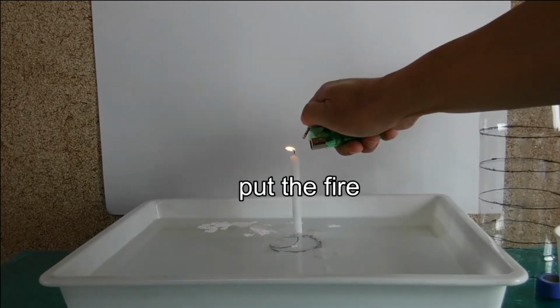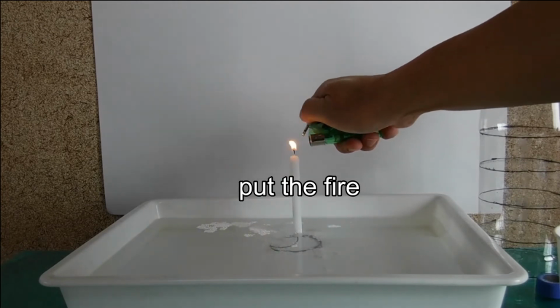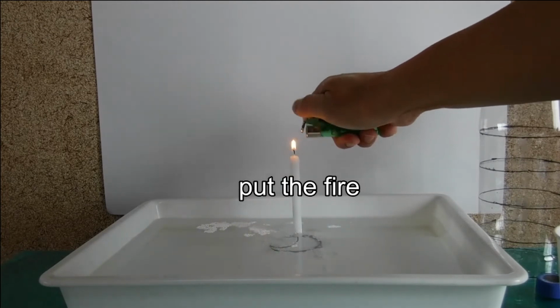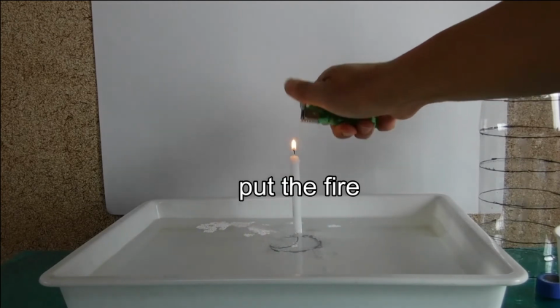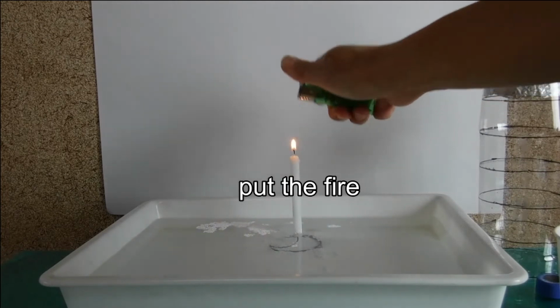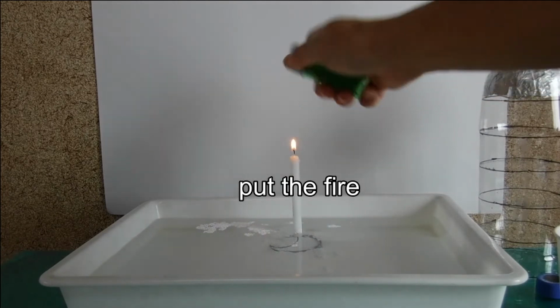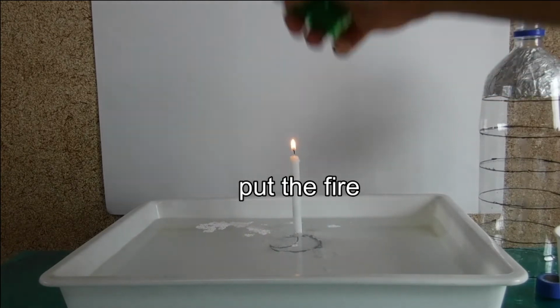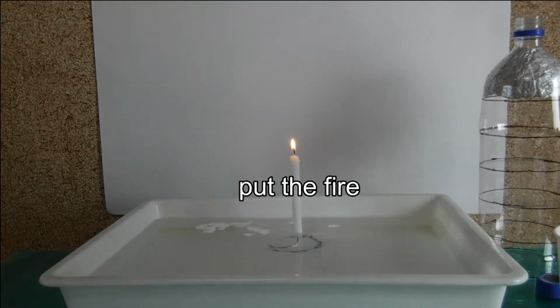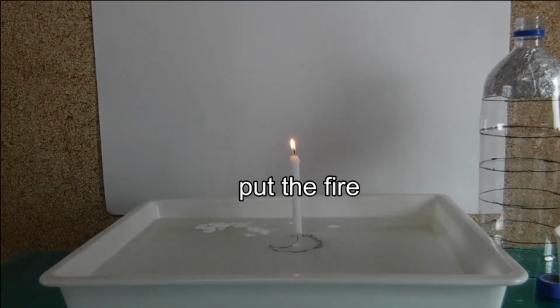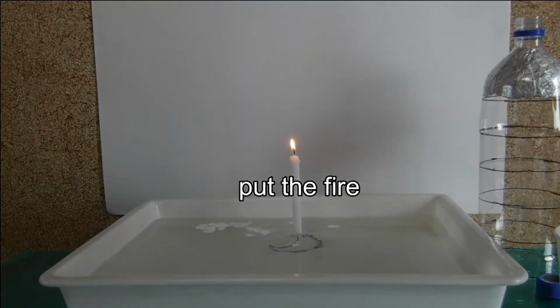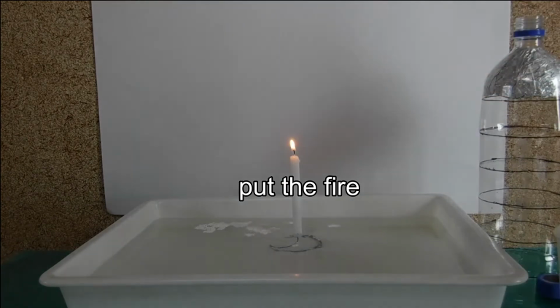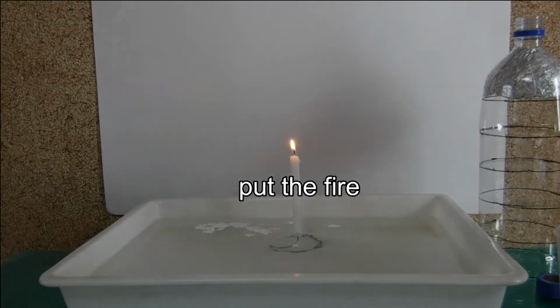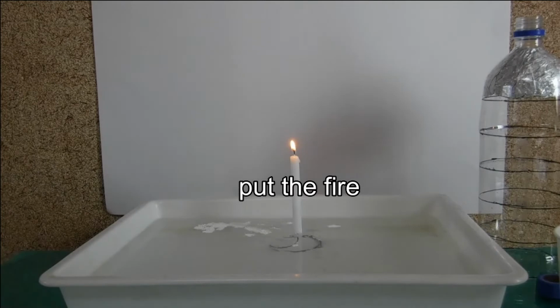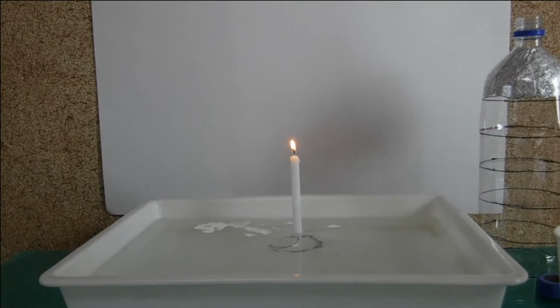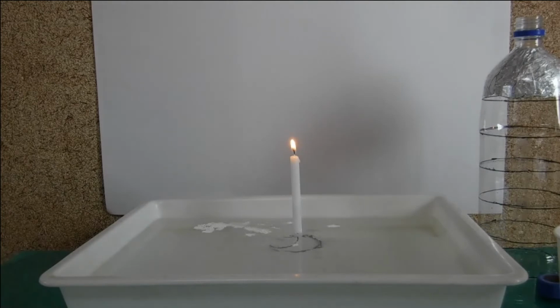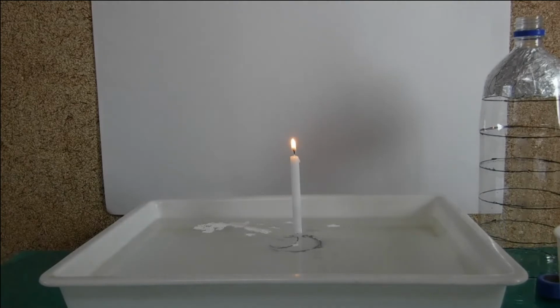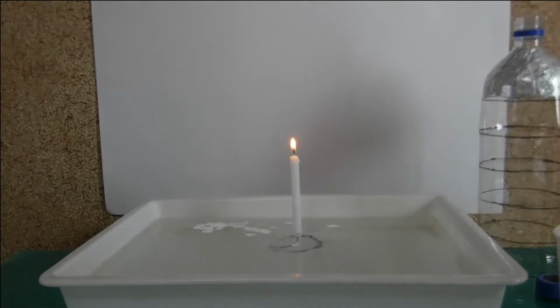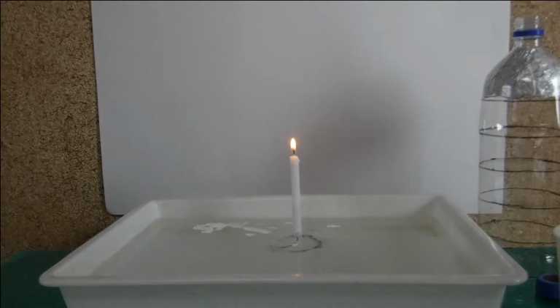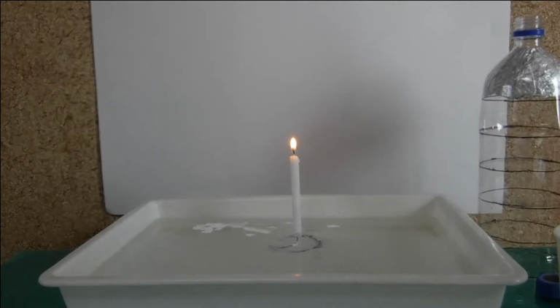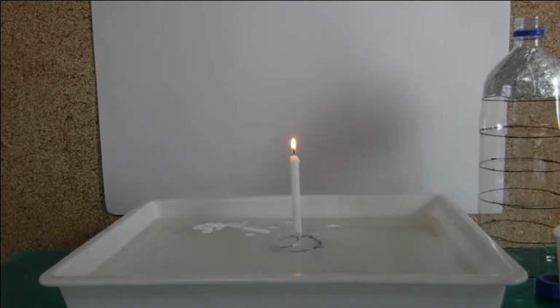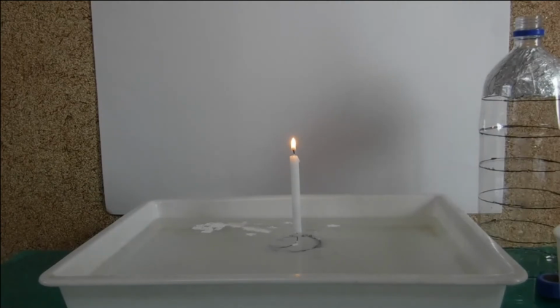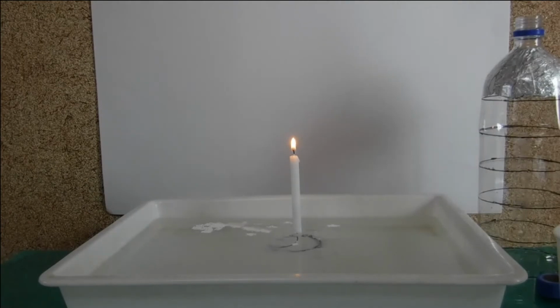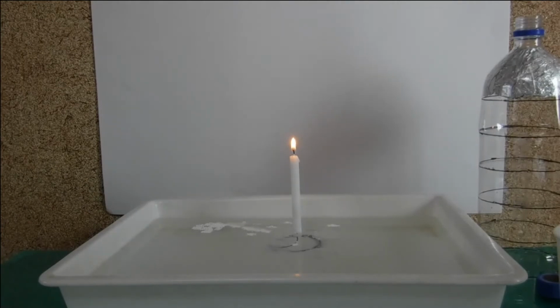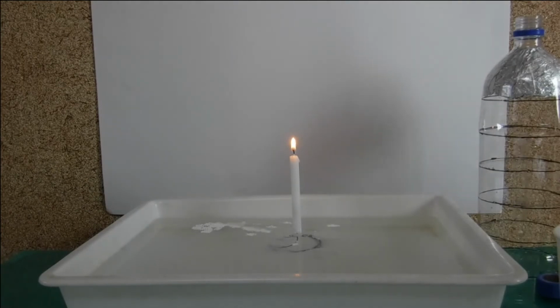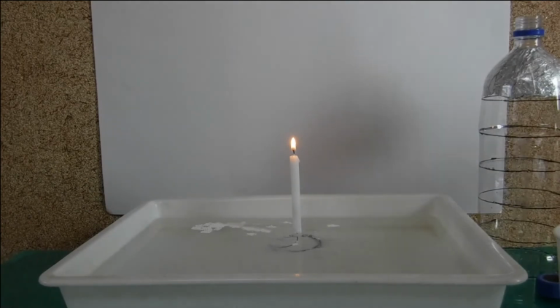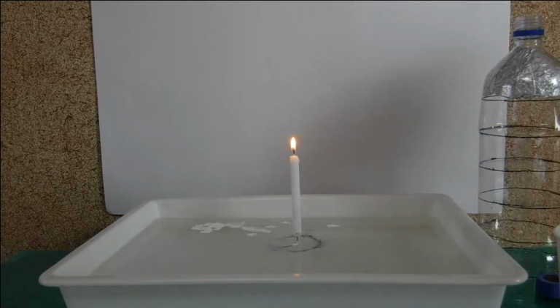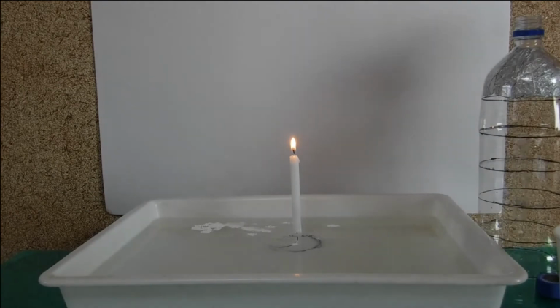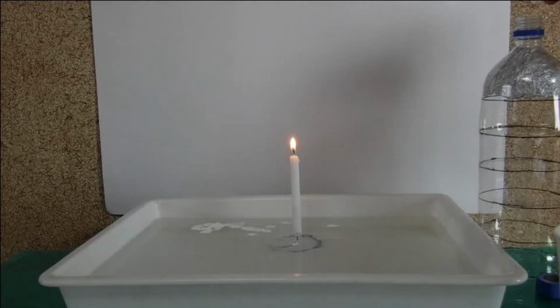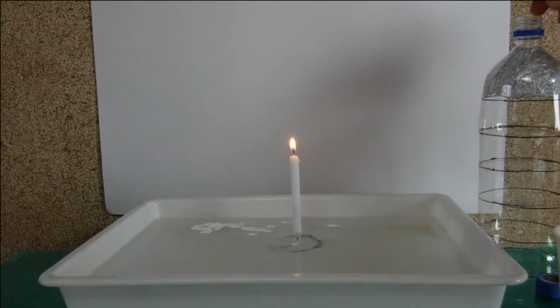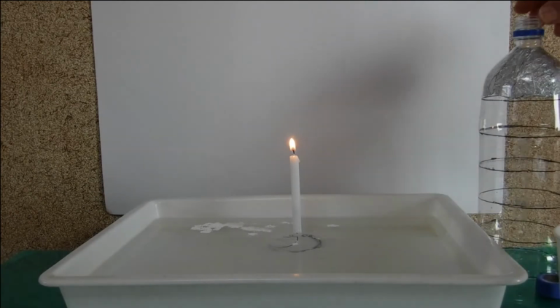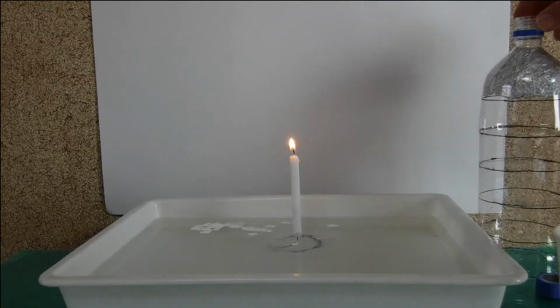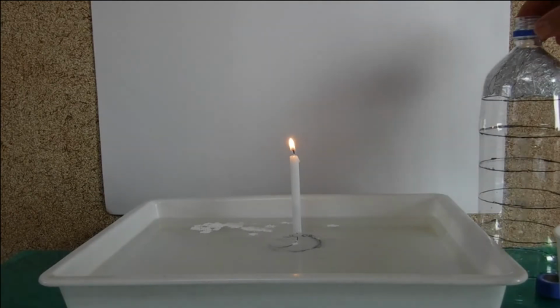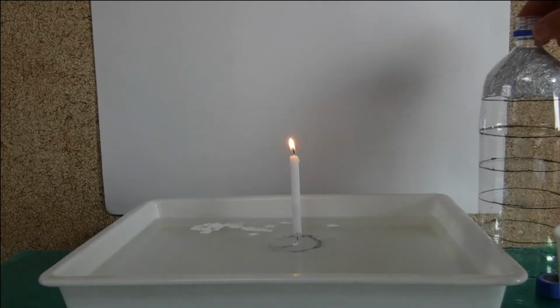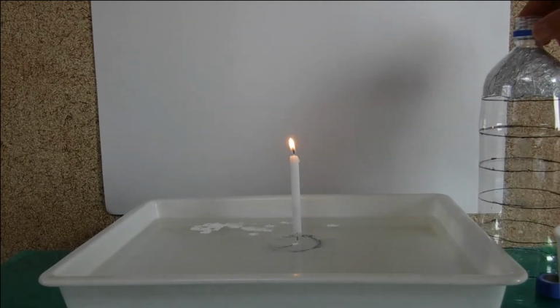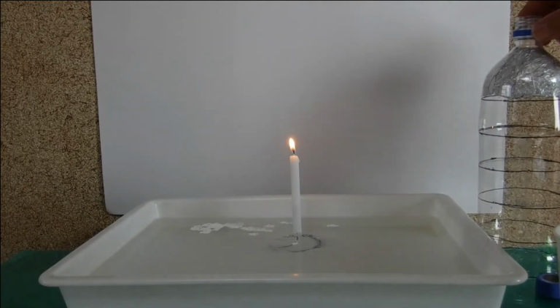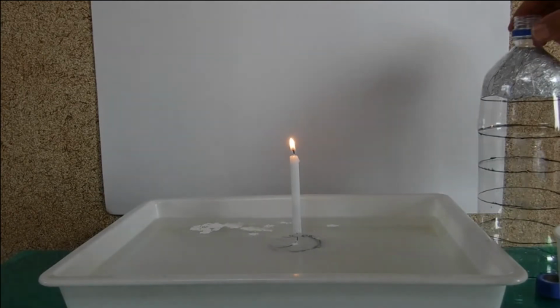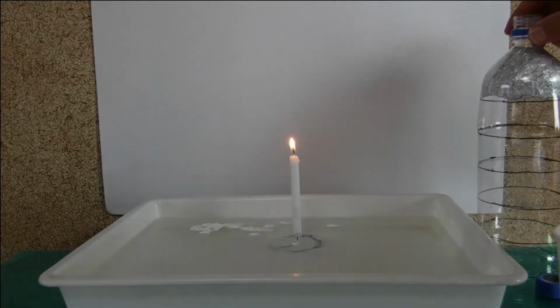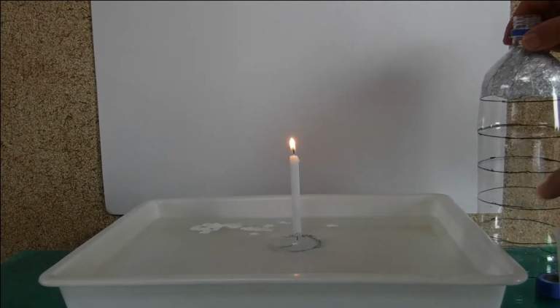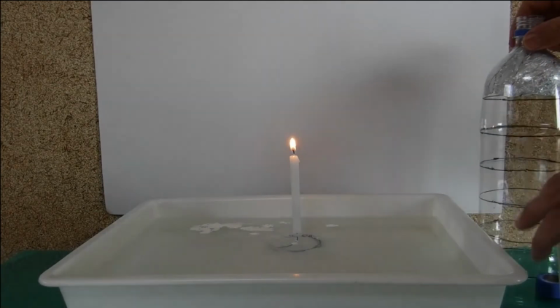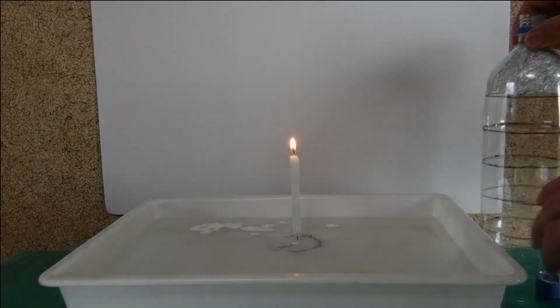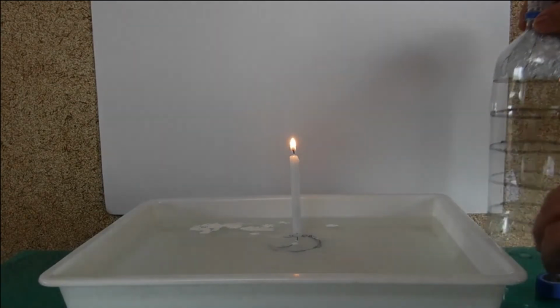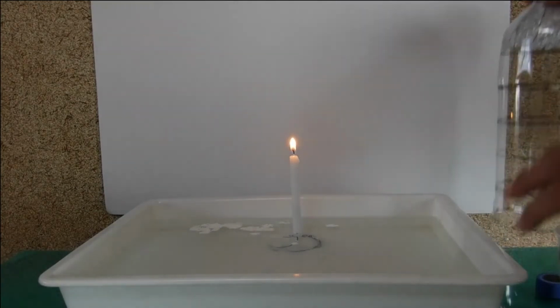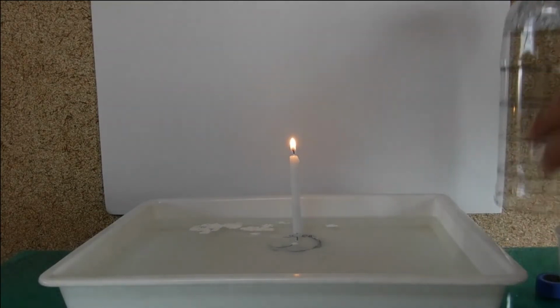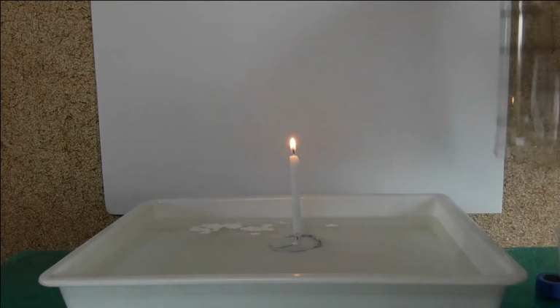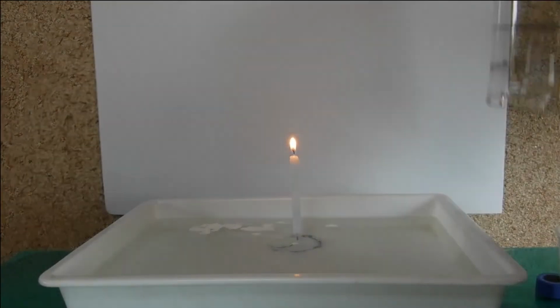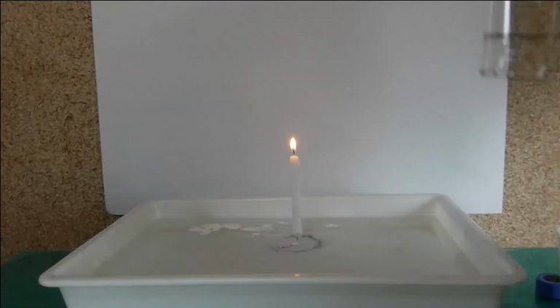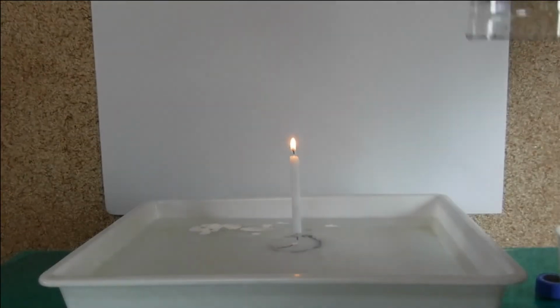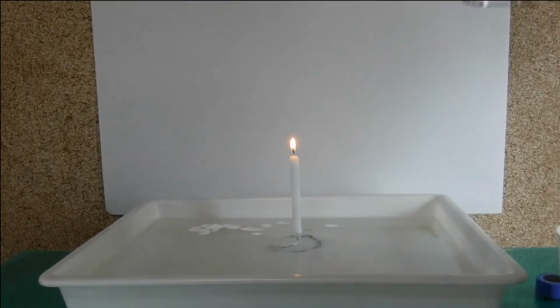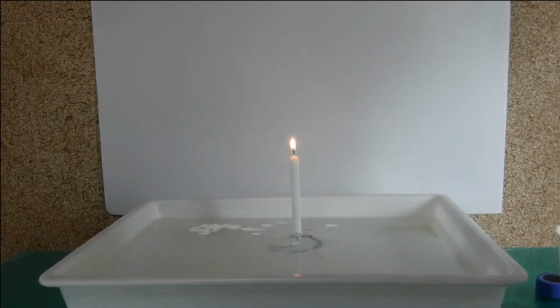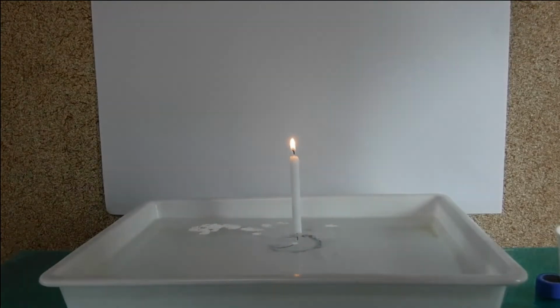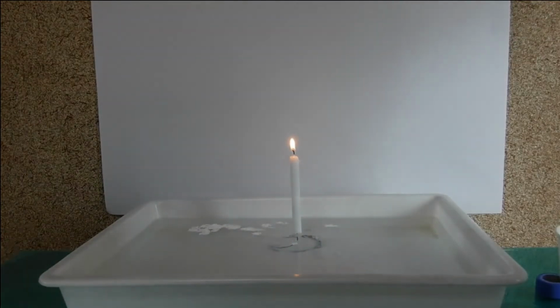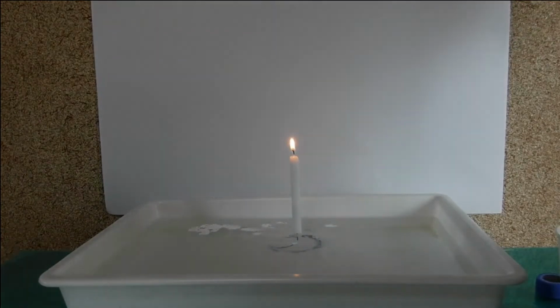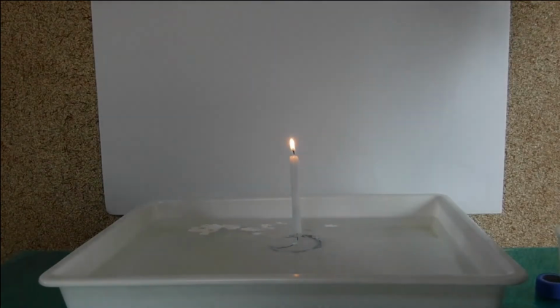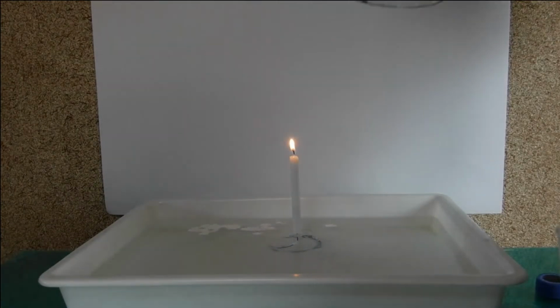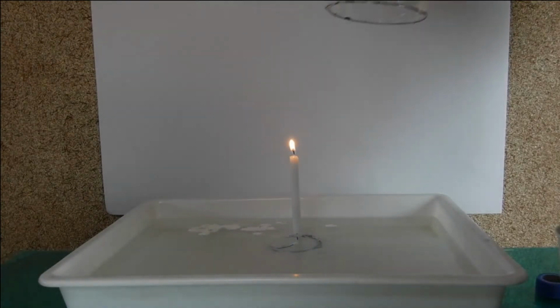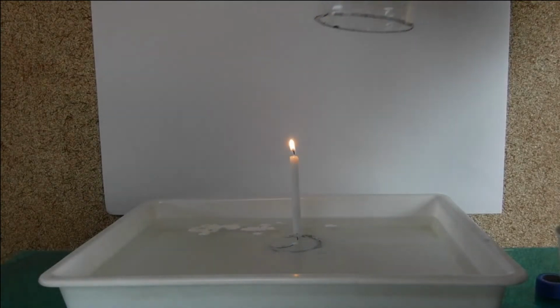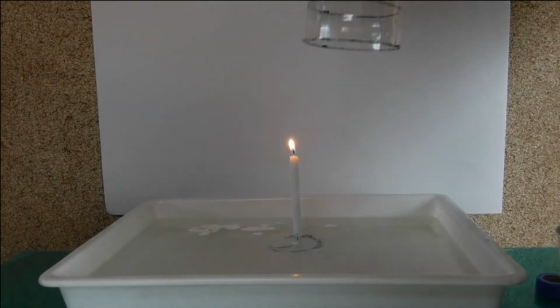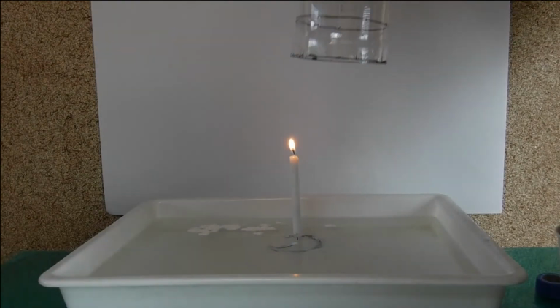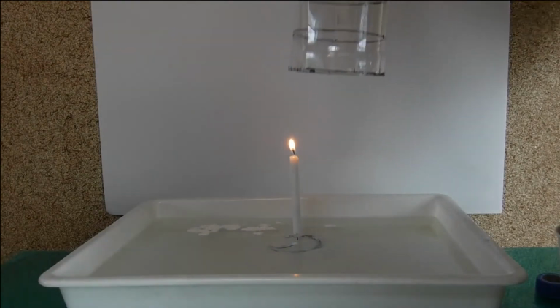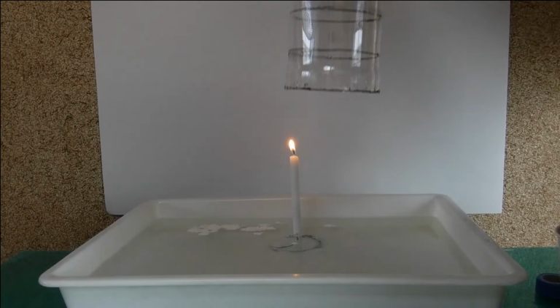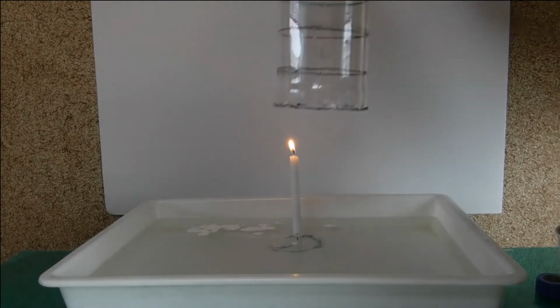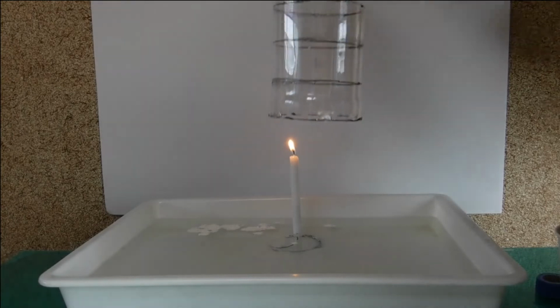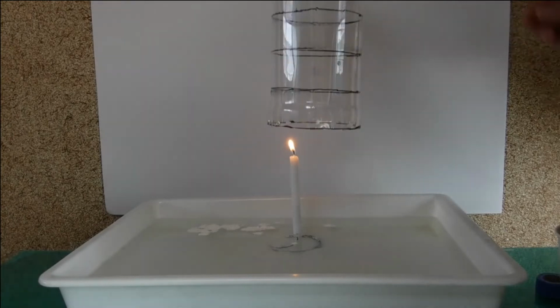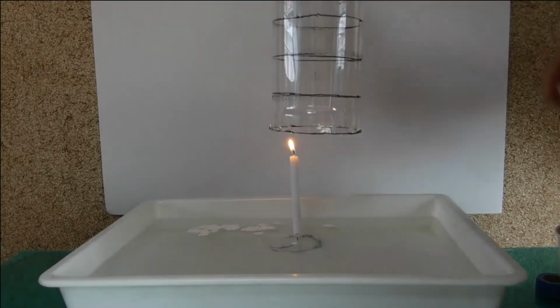Put the fire to a candle, cover it with the pet bottle, and close the cap.